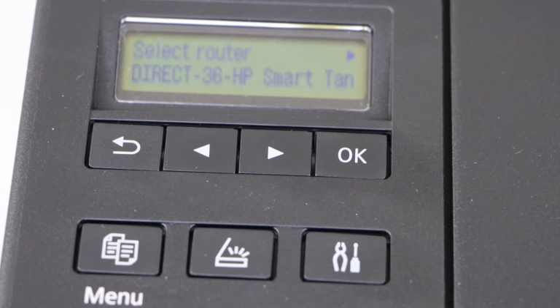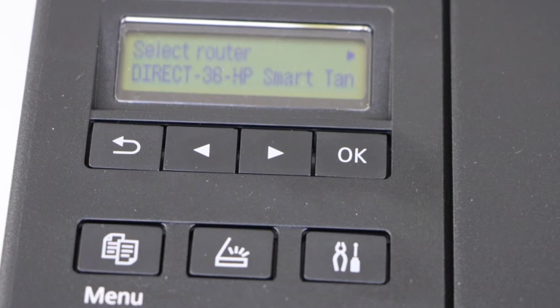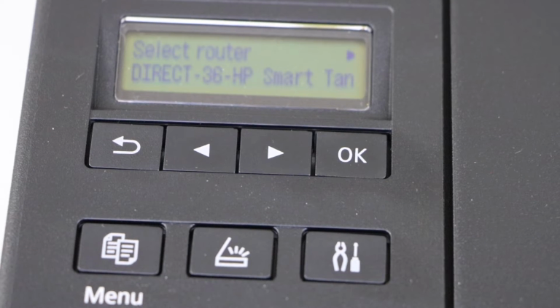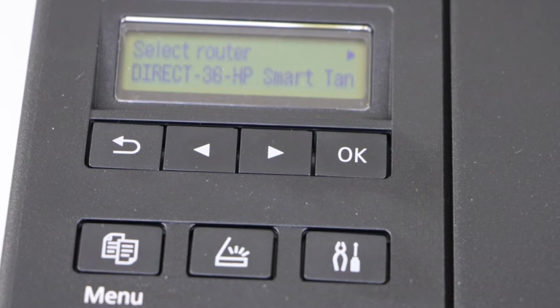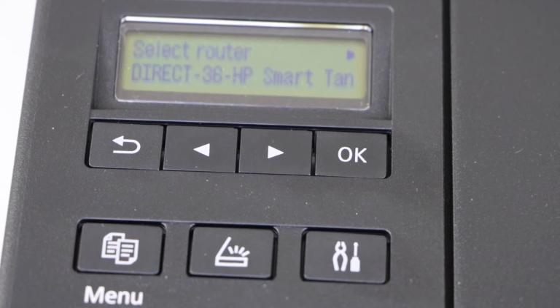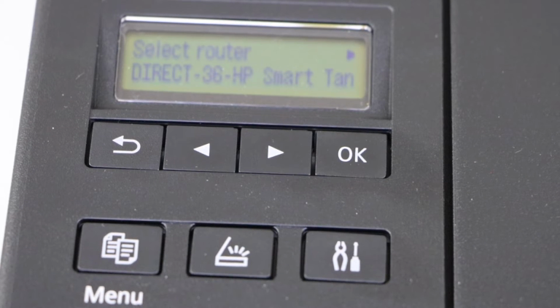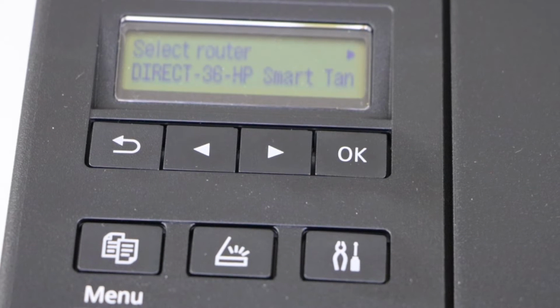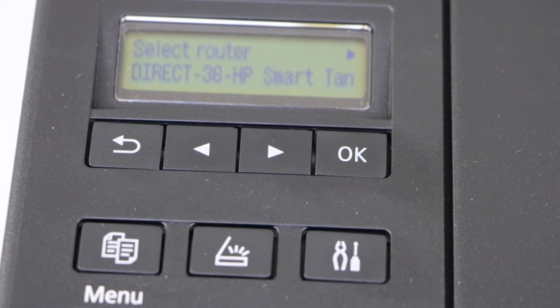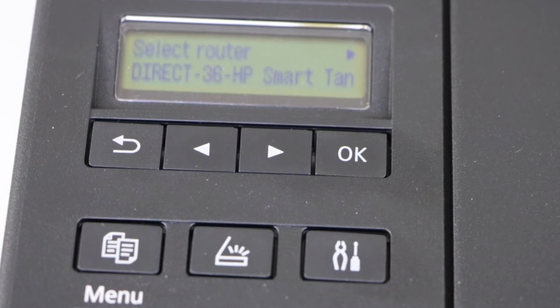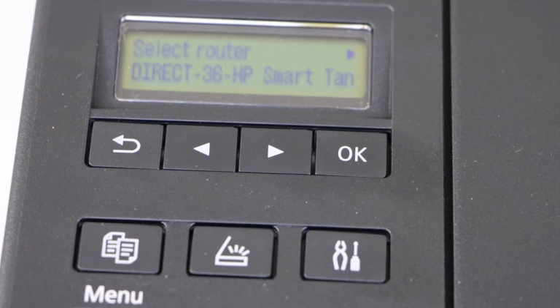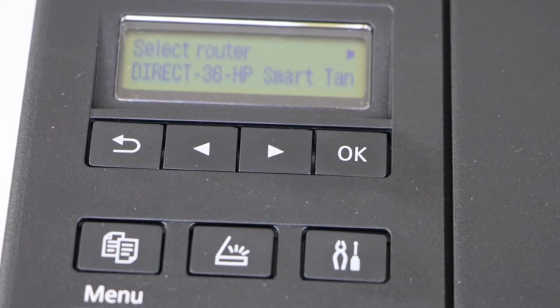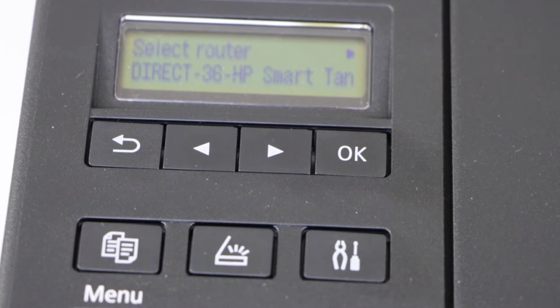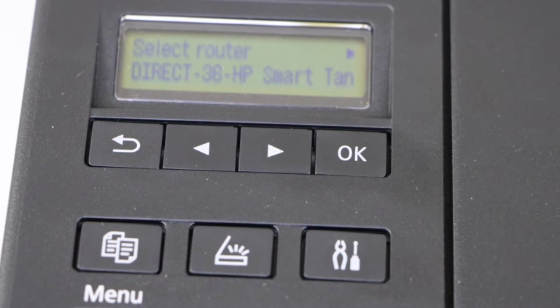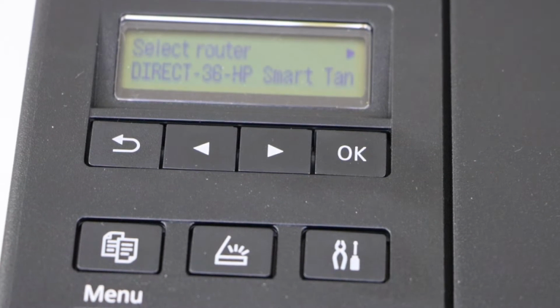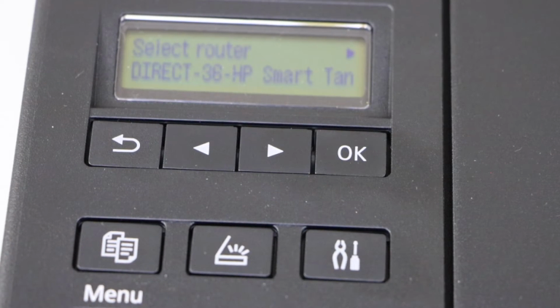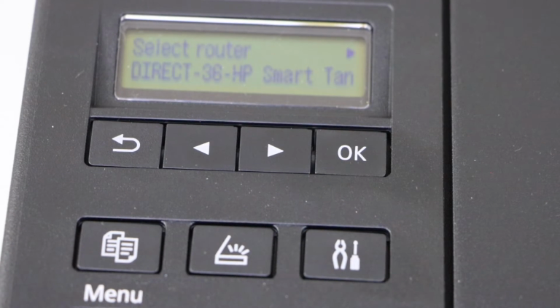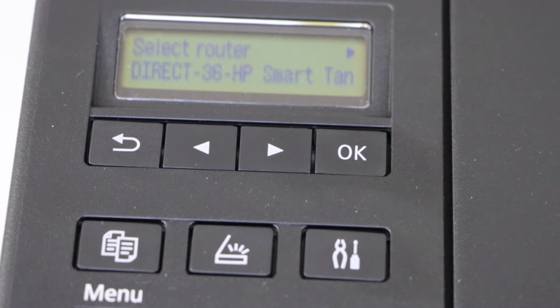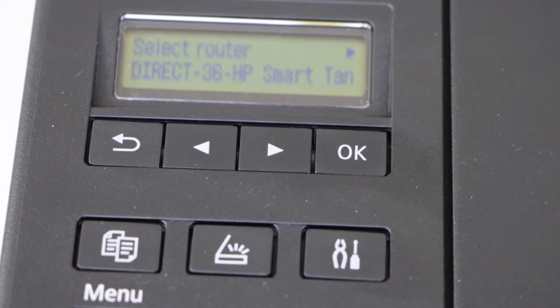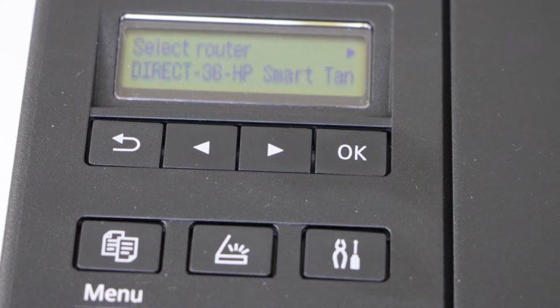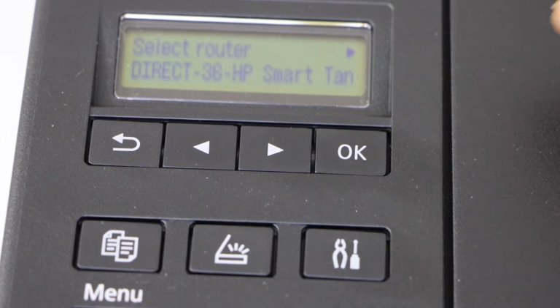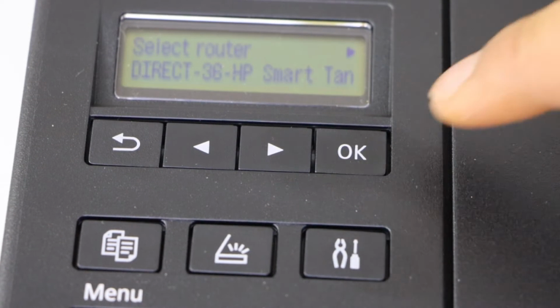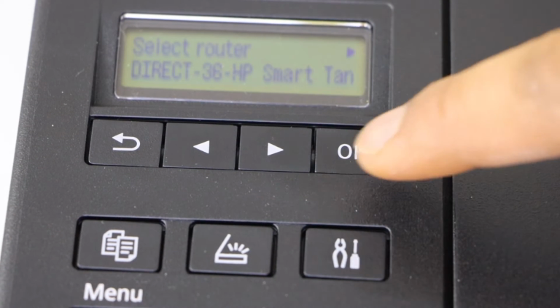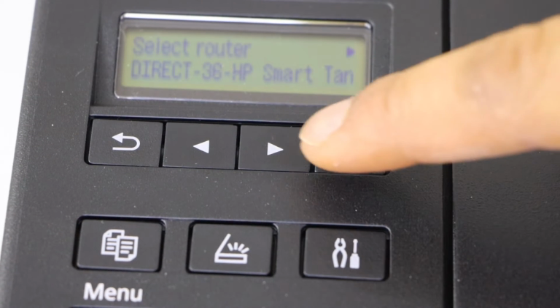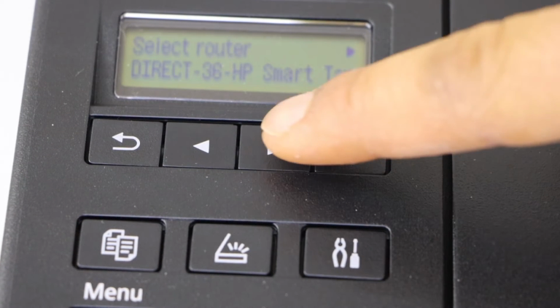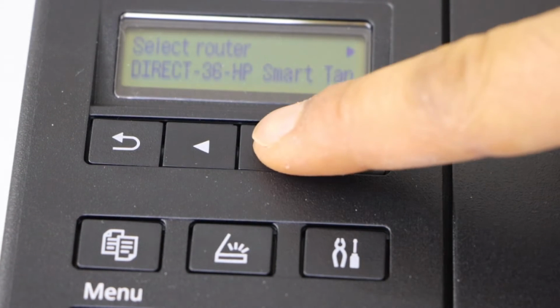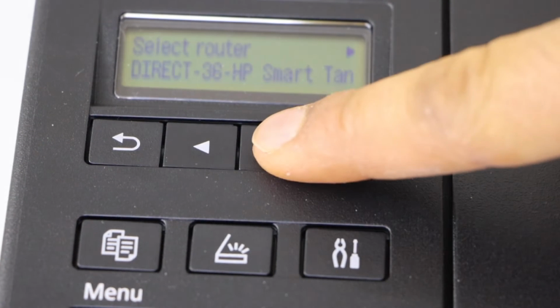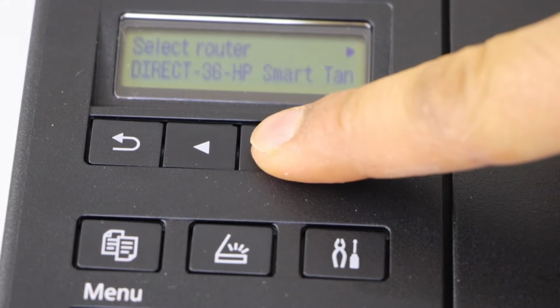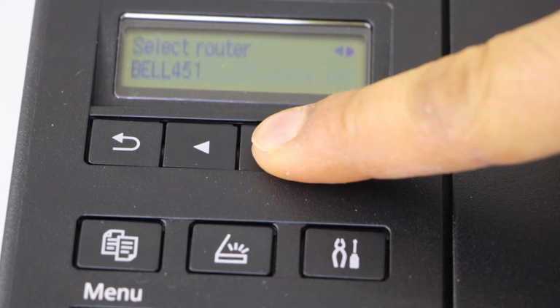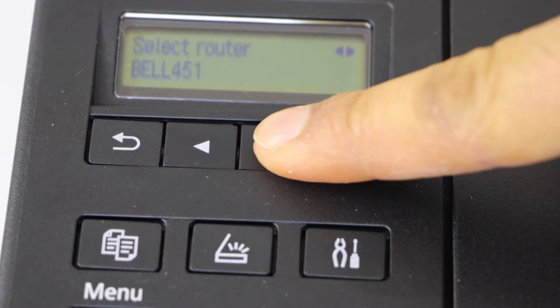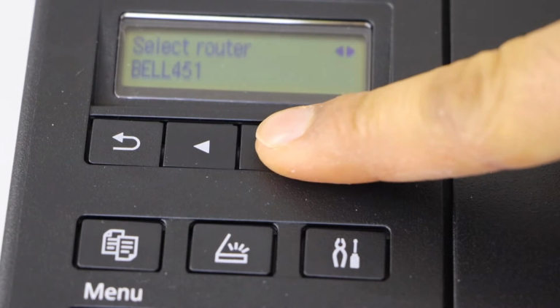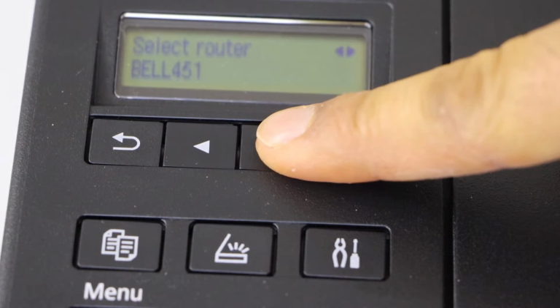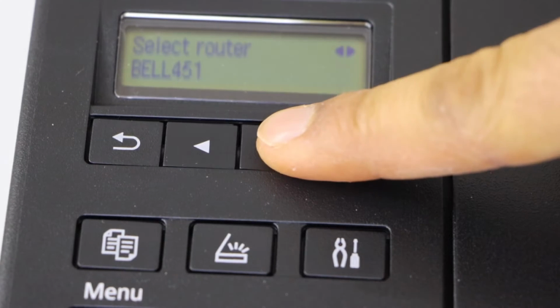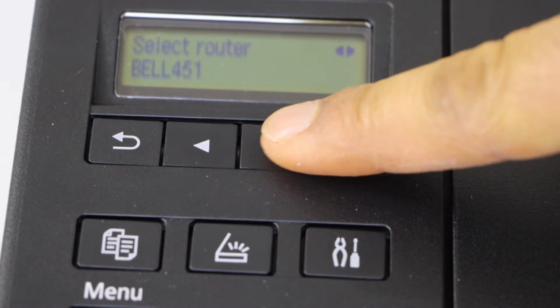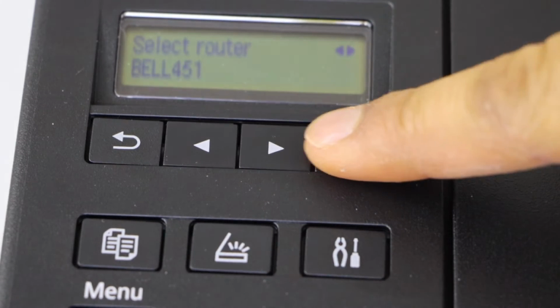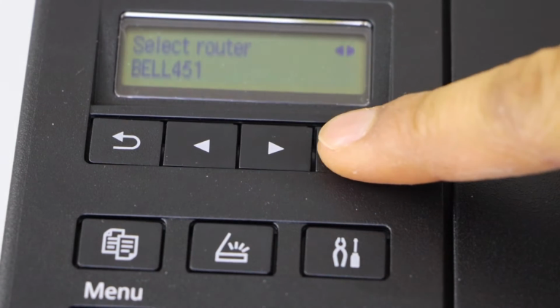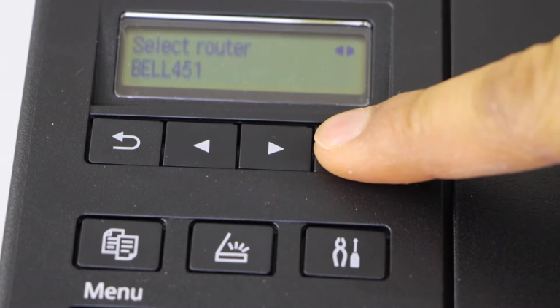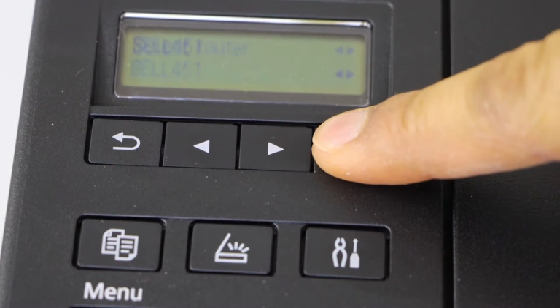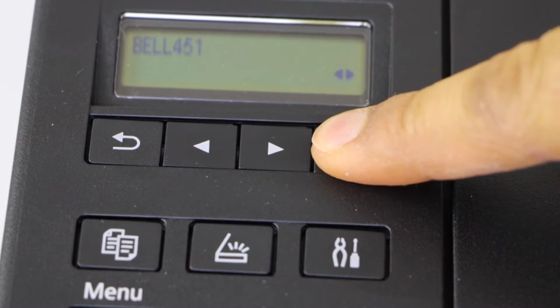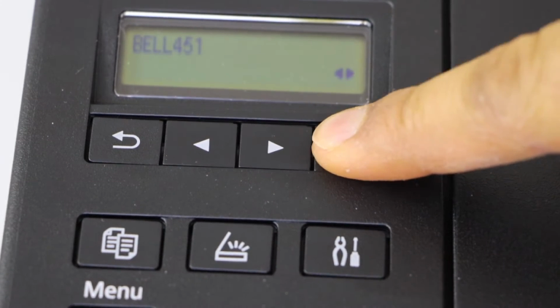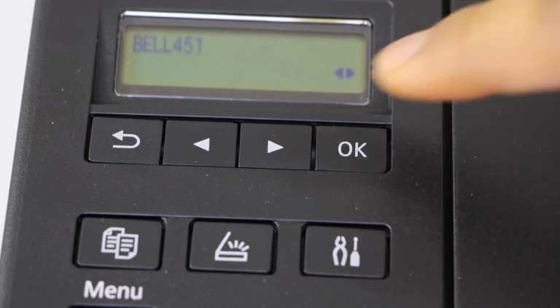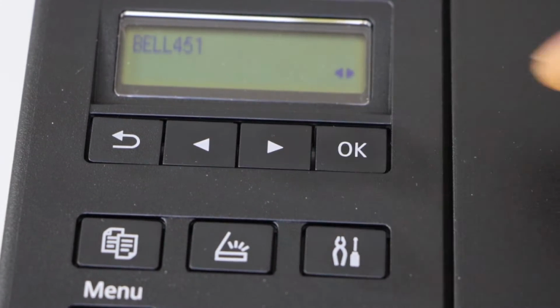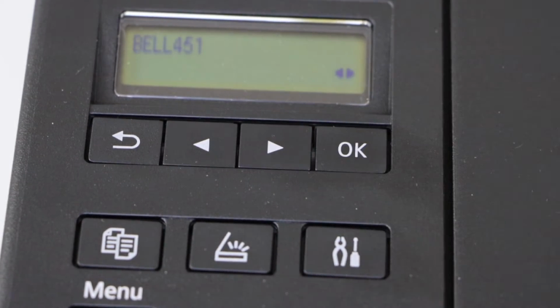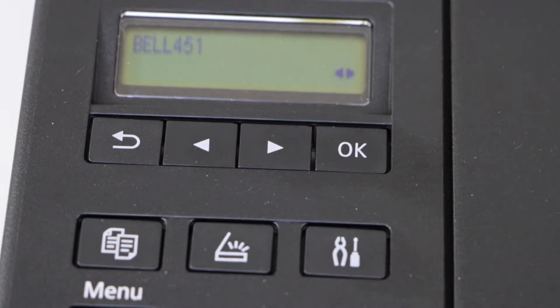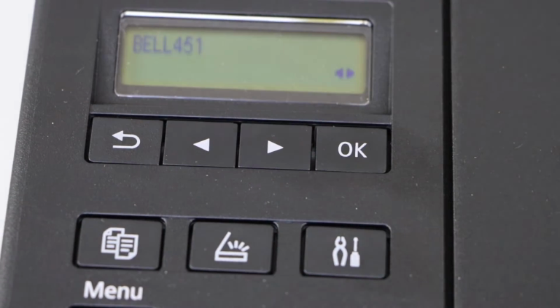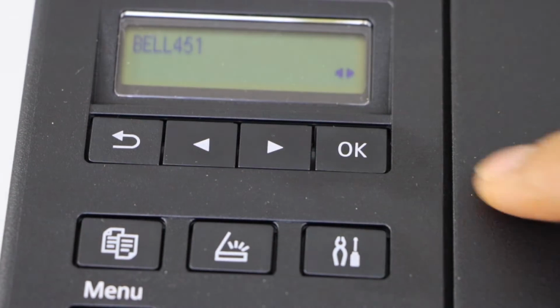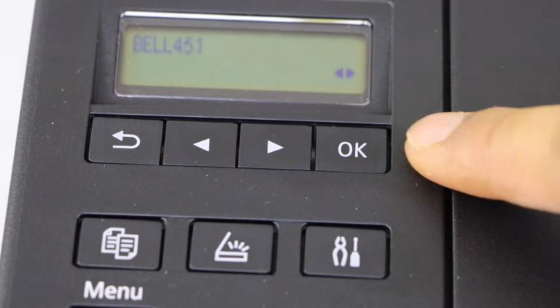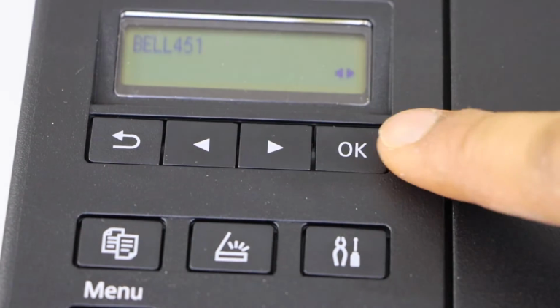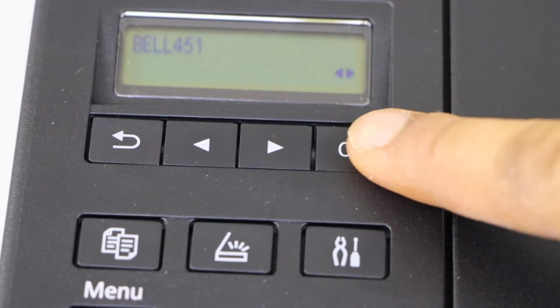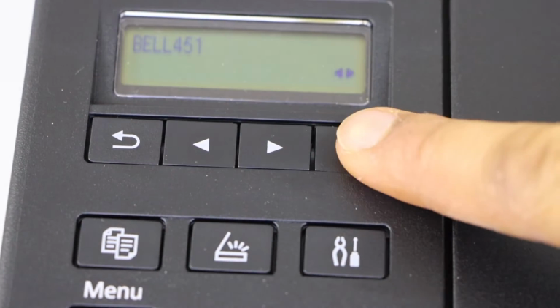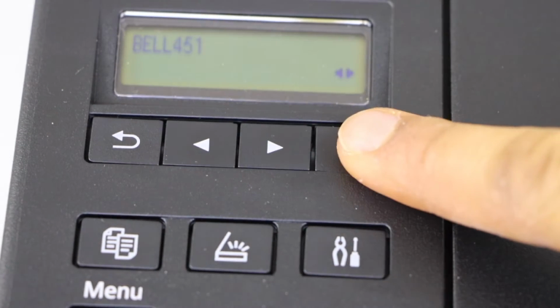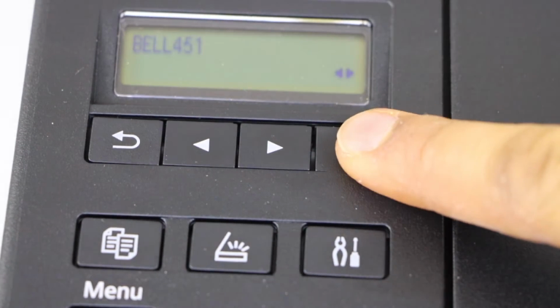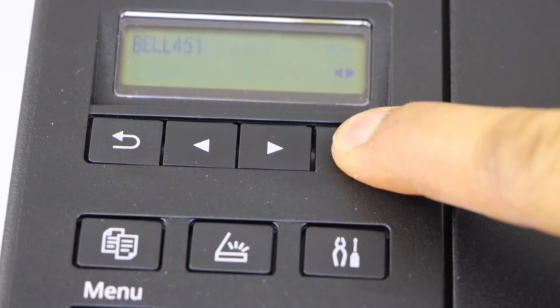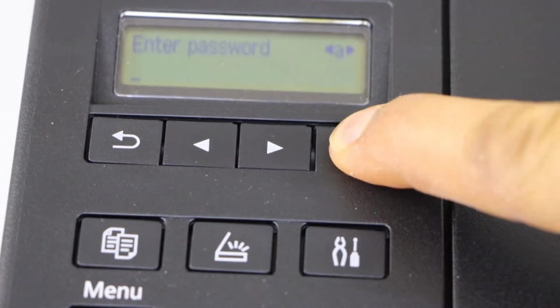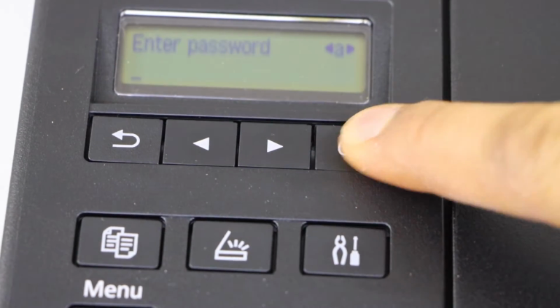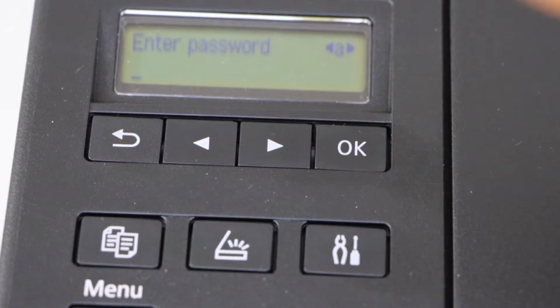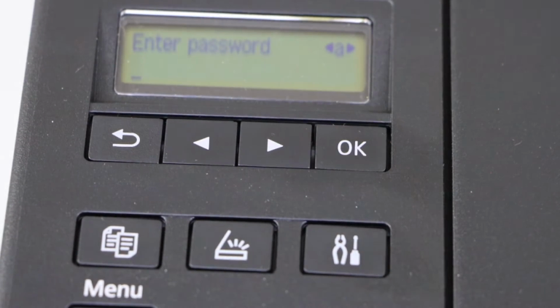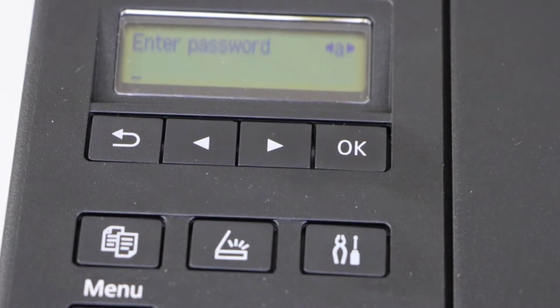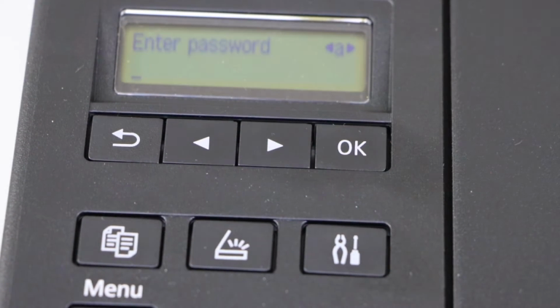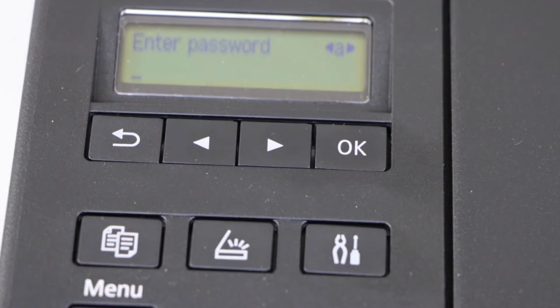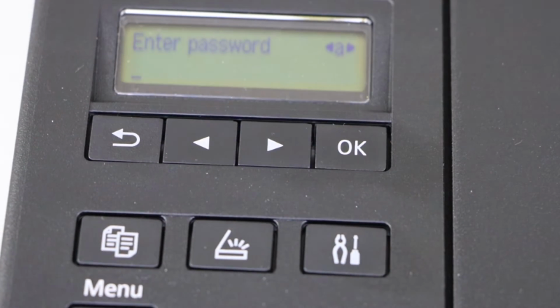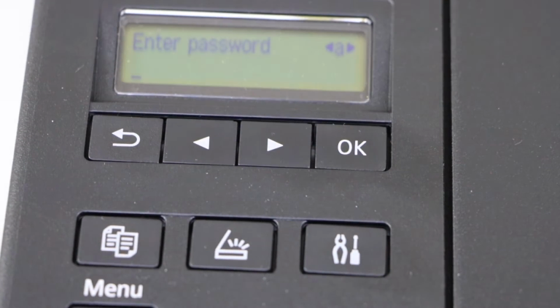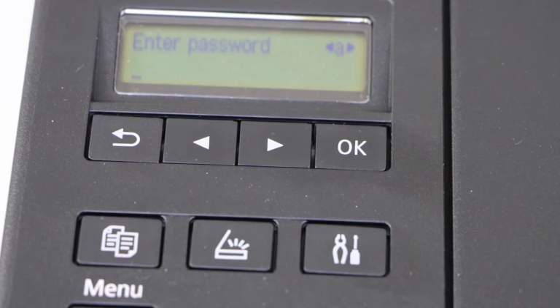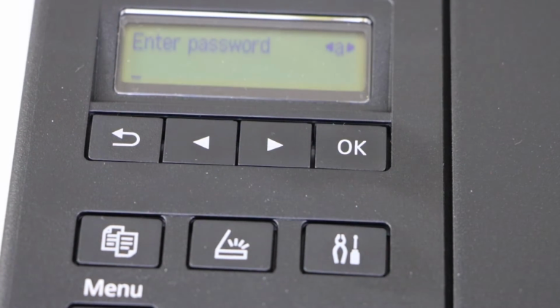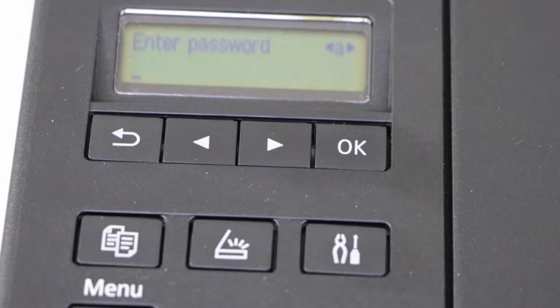It will display the list of Wi-Fi networks. Scroll ahead and select your Wi-Fi. Select it to enter the password.